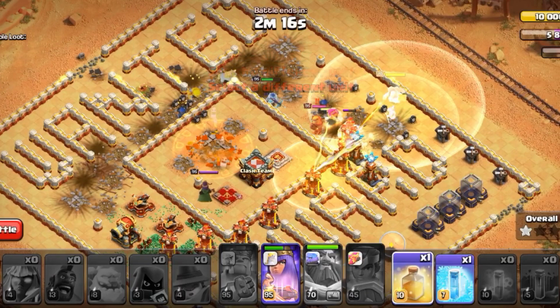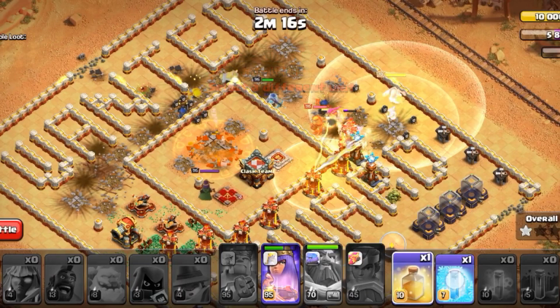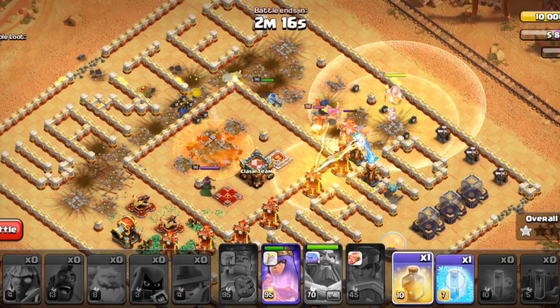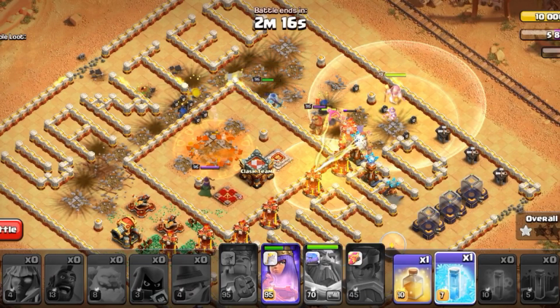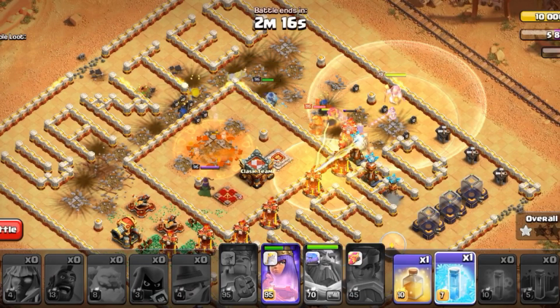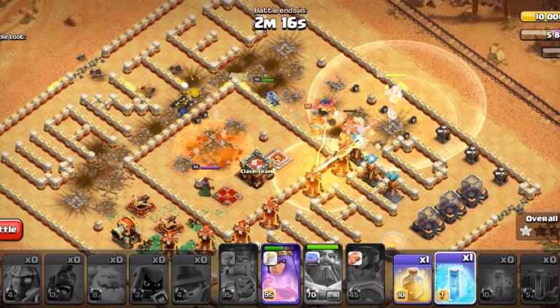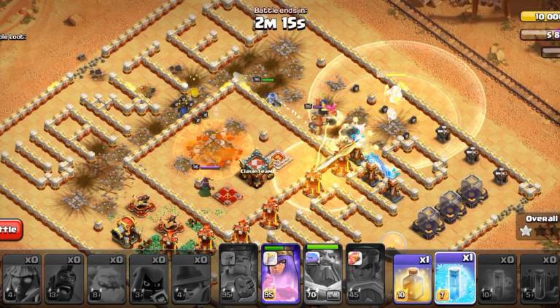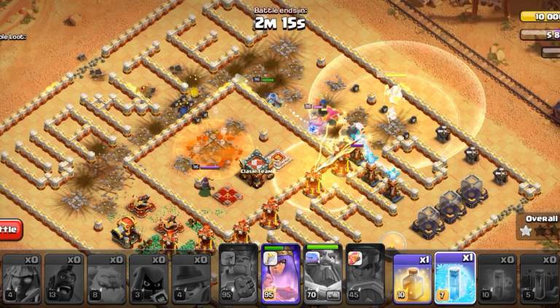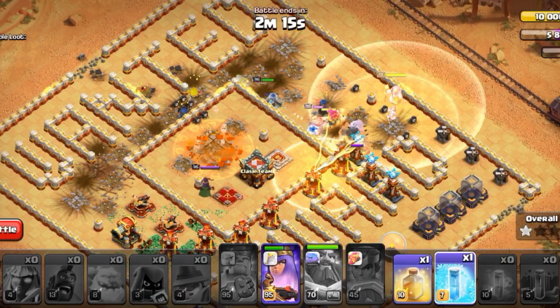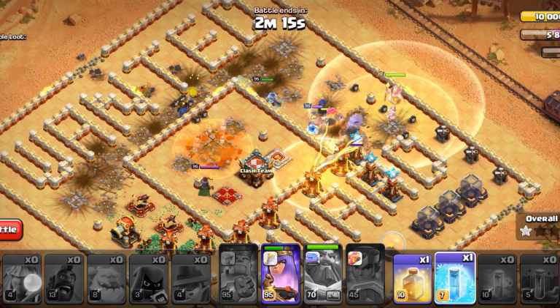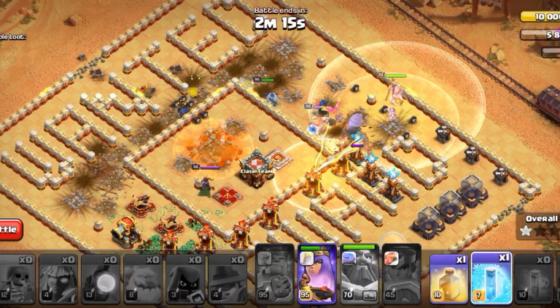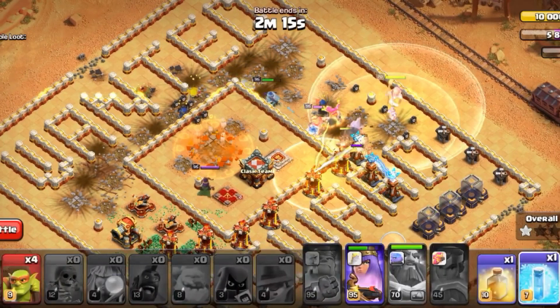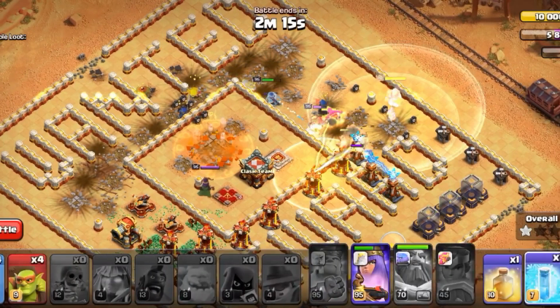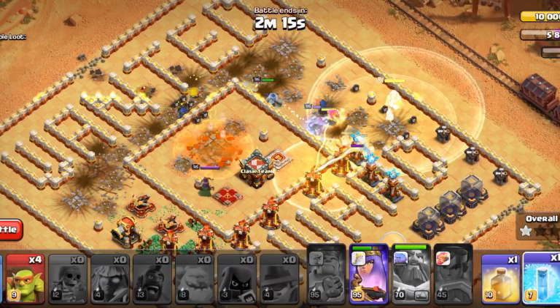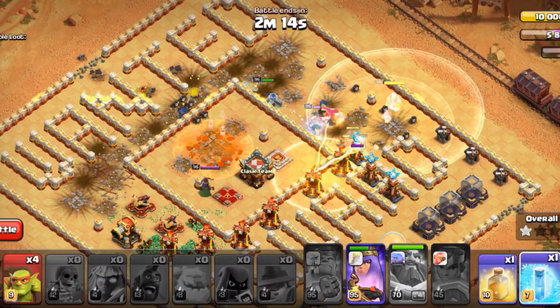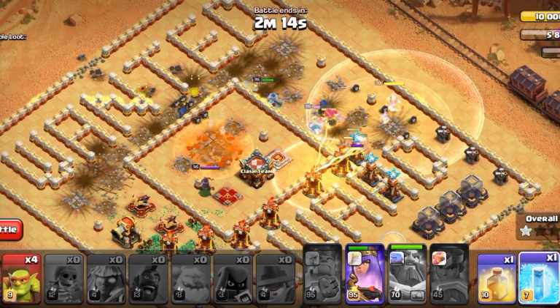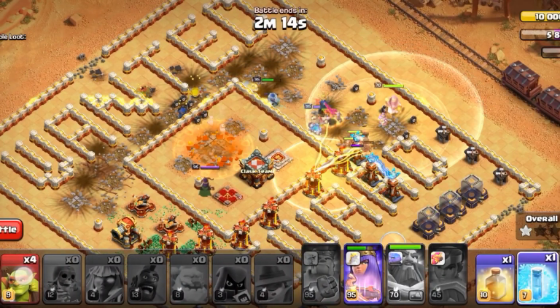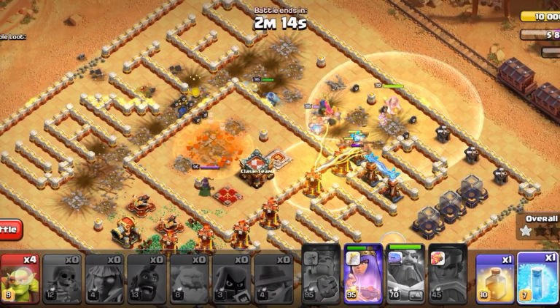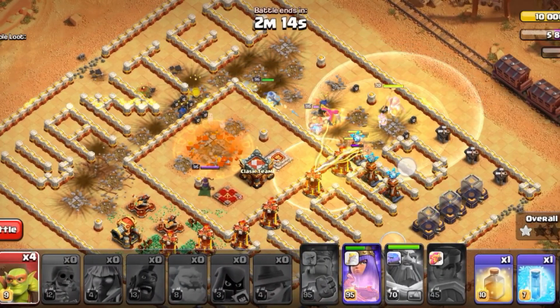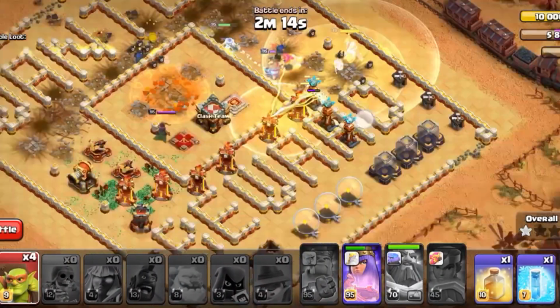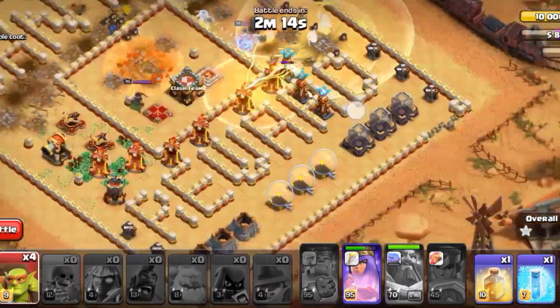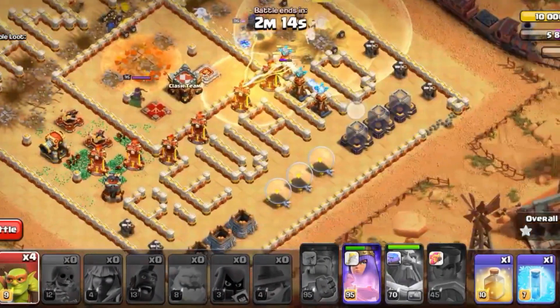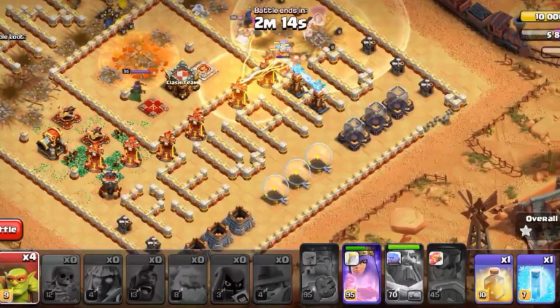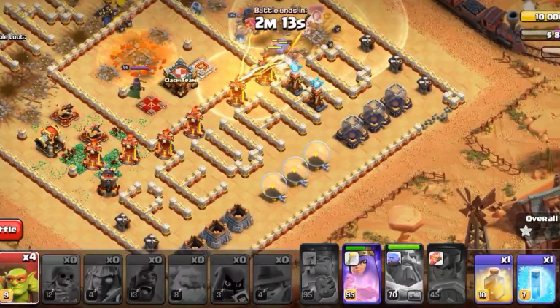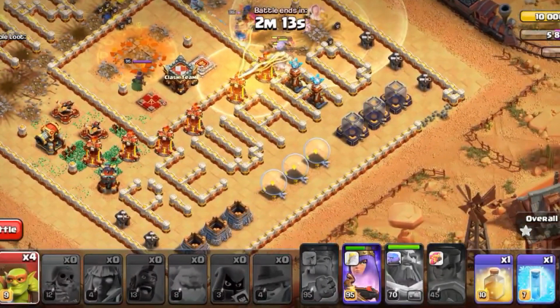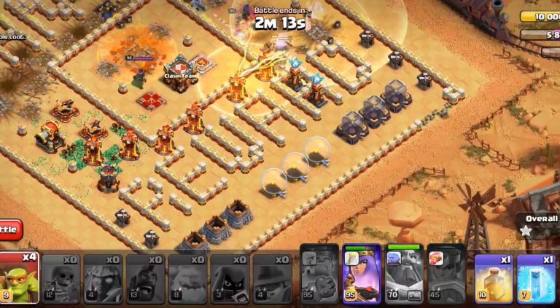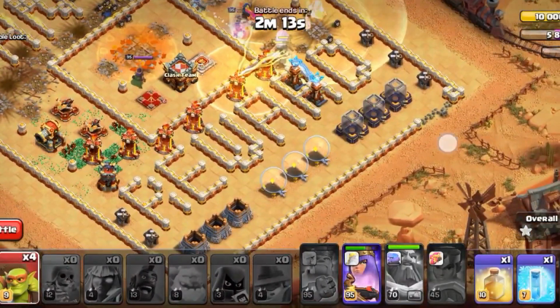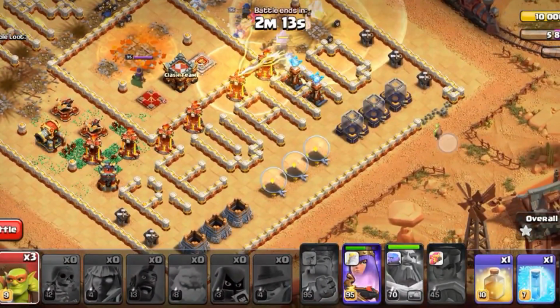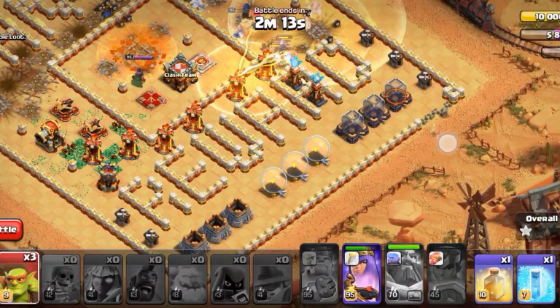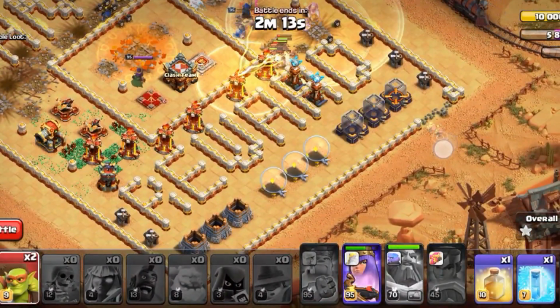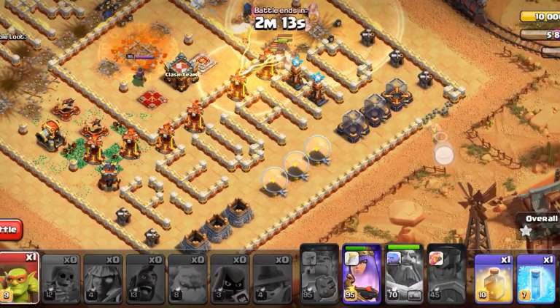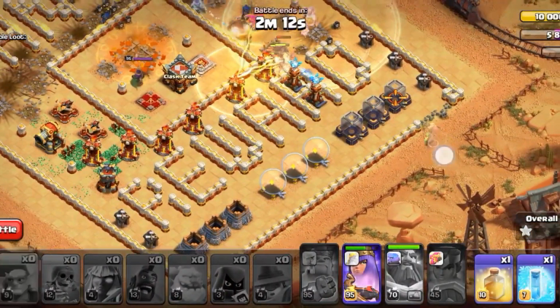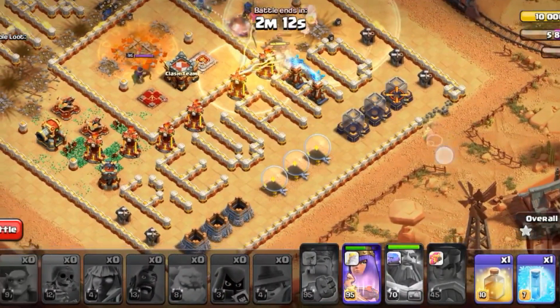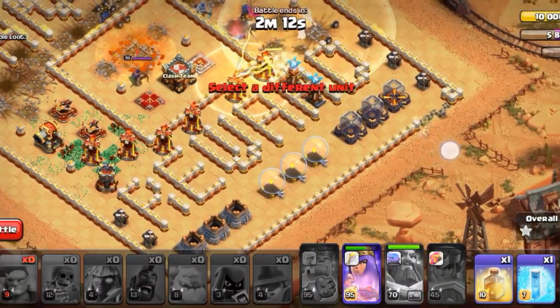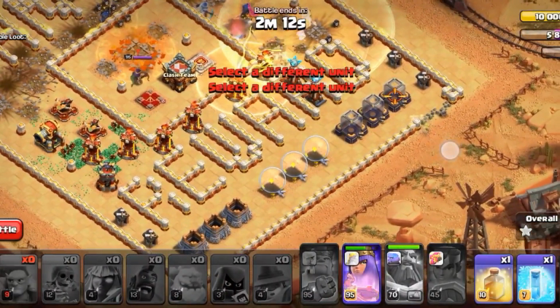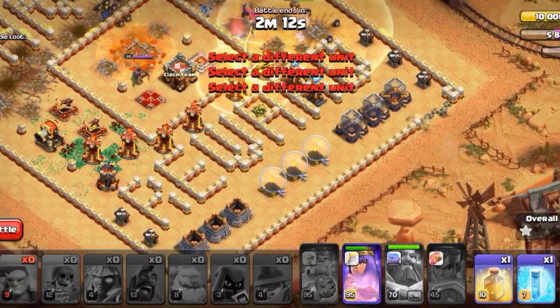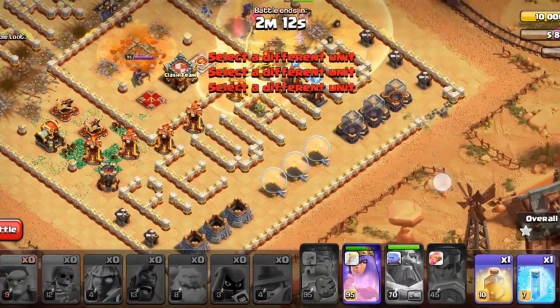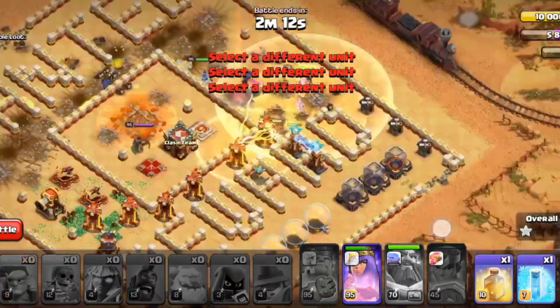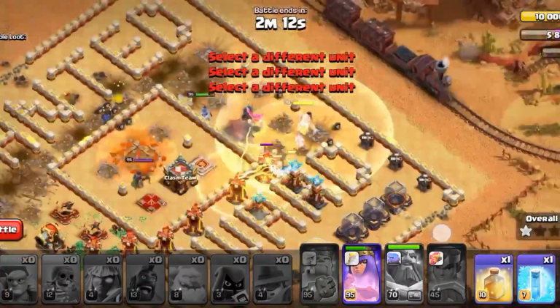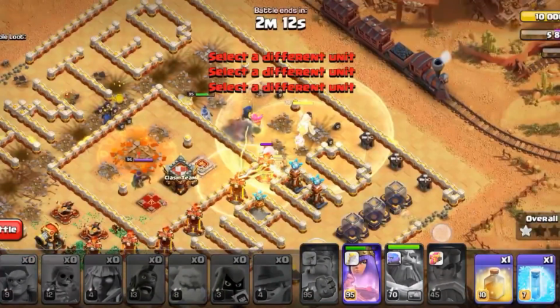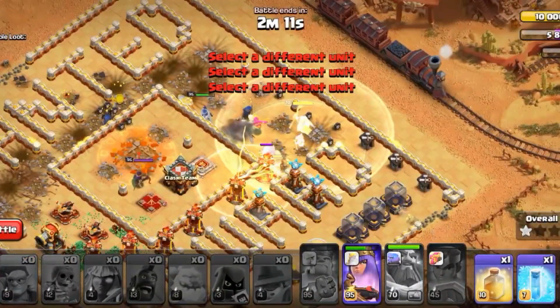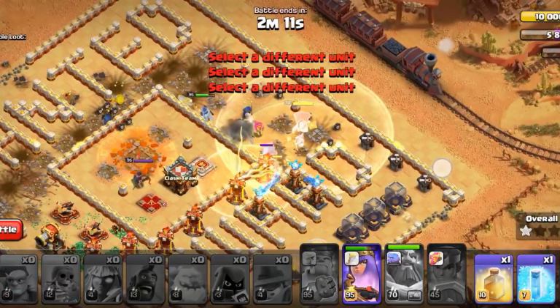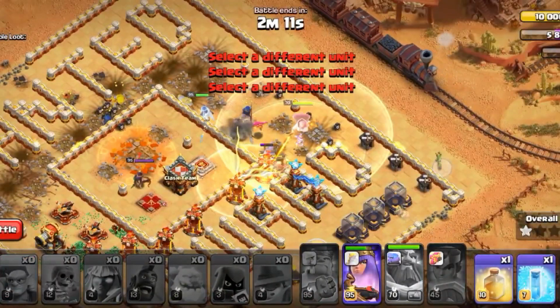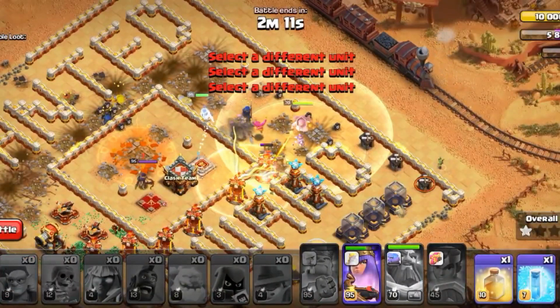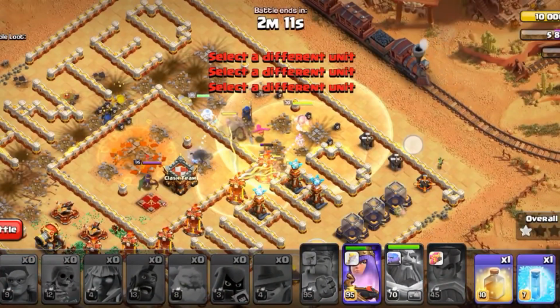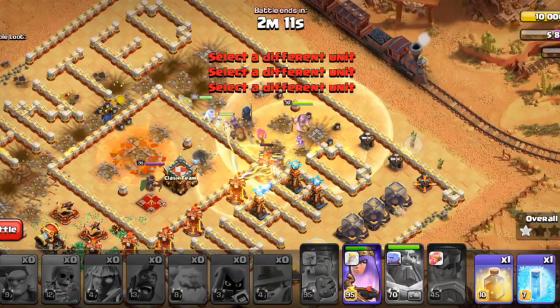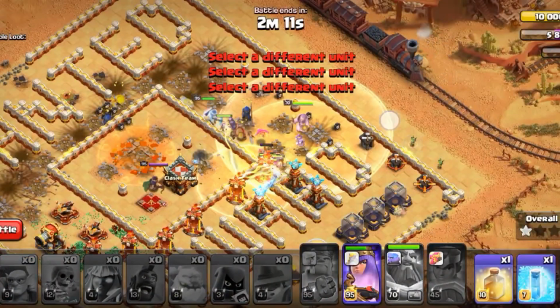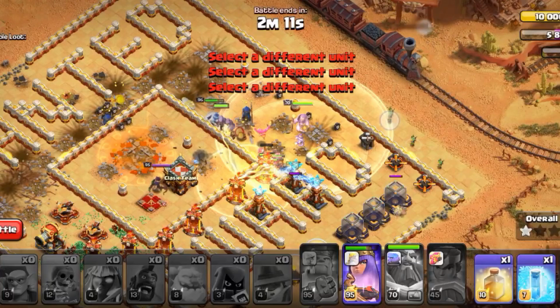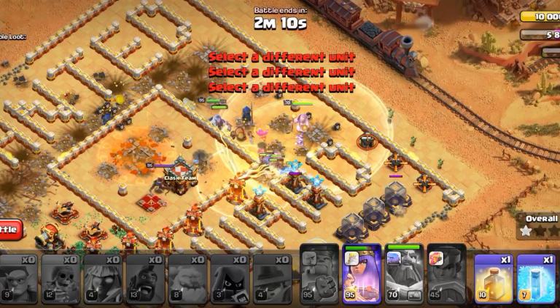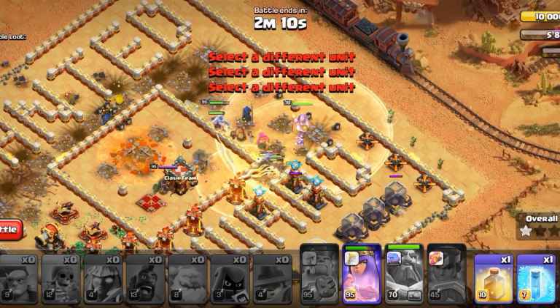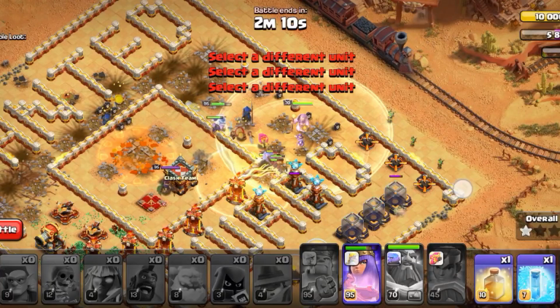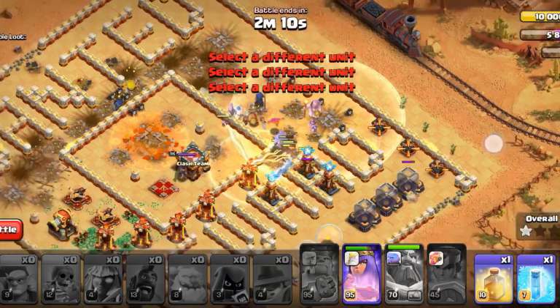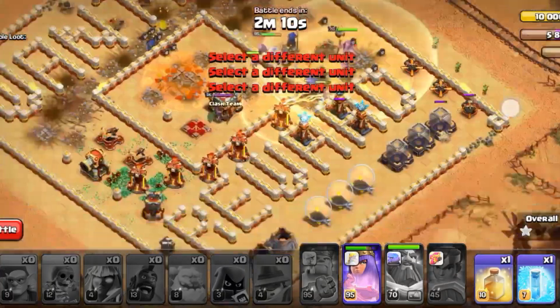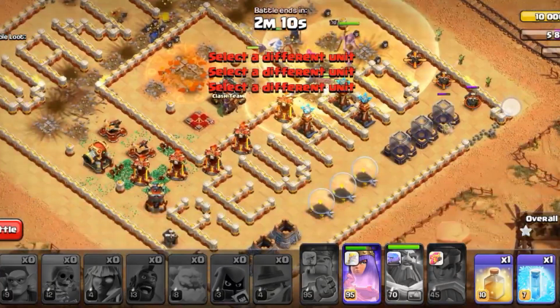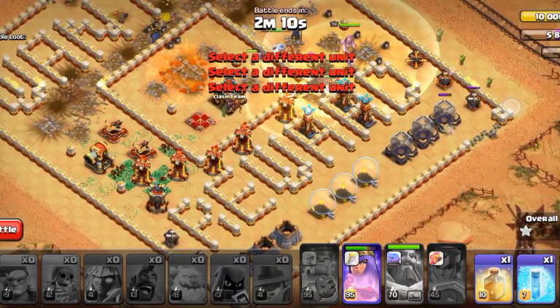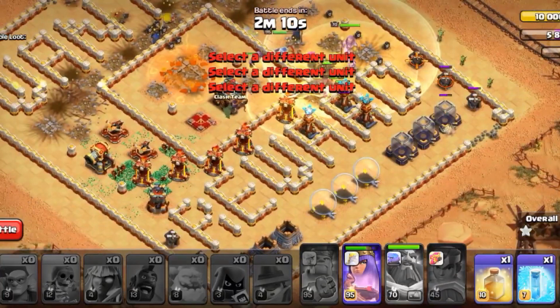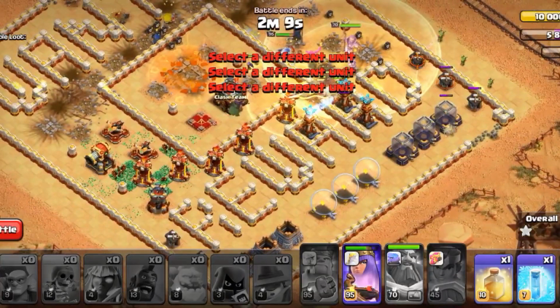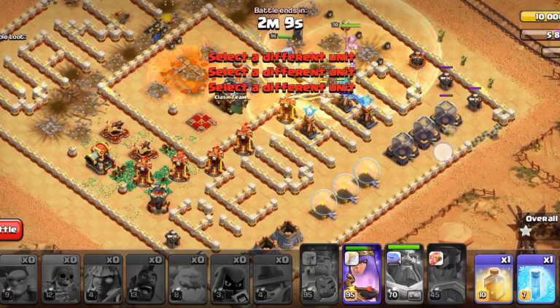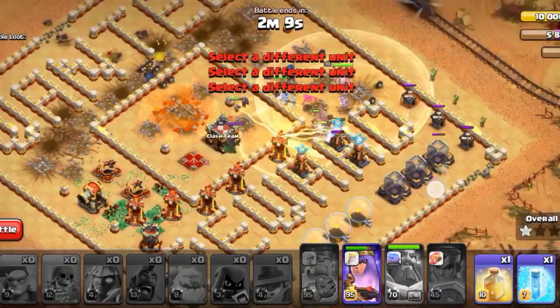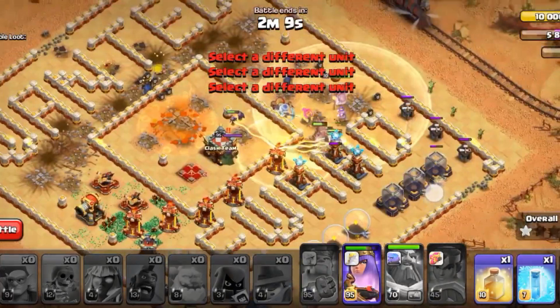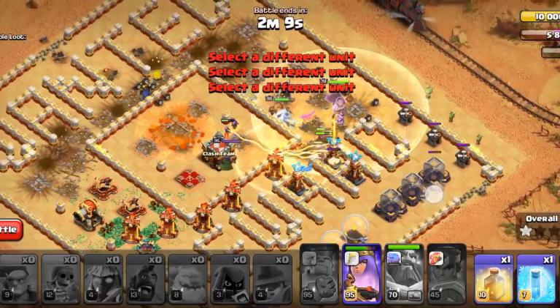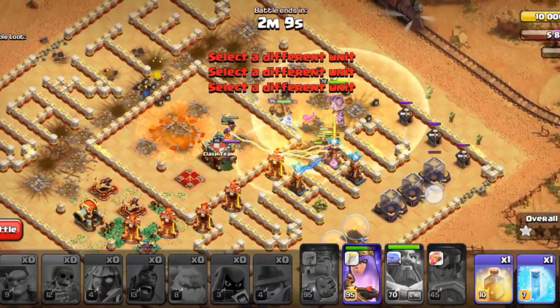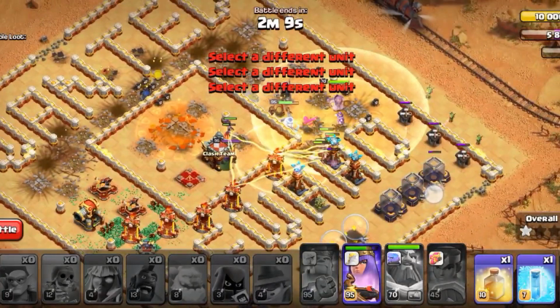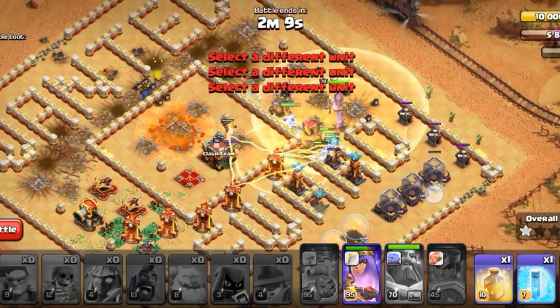And drop Healing Spell before the Warden's ability expires. And at the same time drop the Sneaky Goblin together with the Archers.